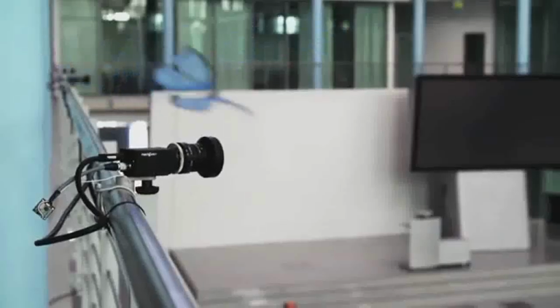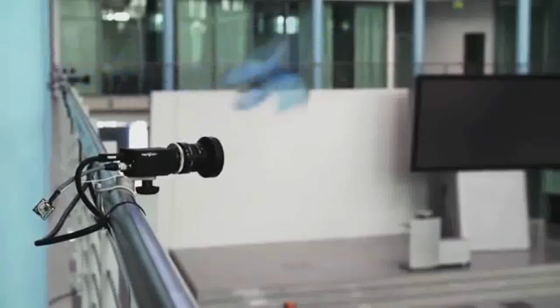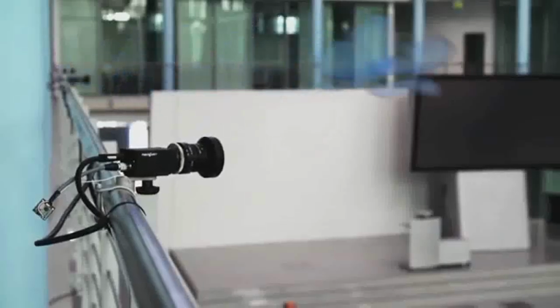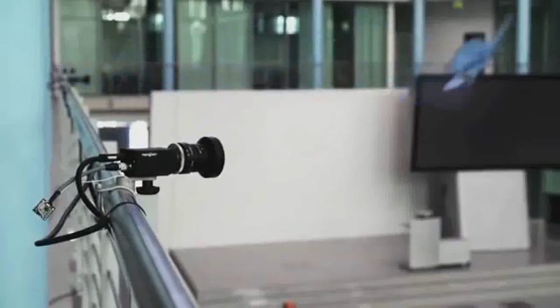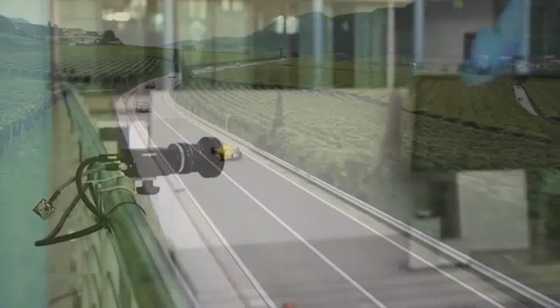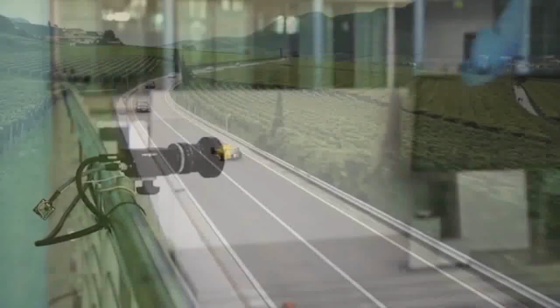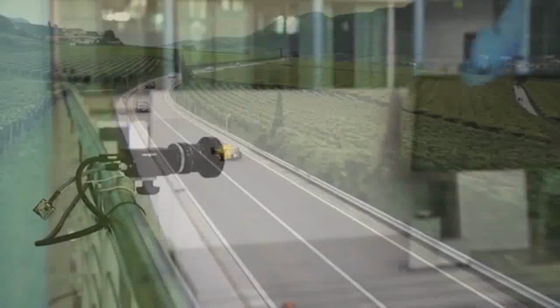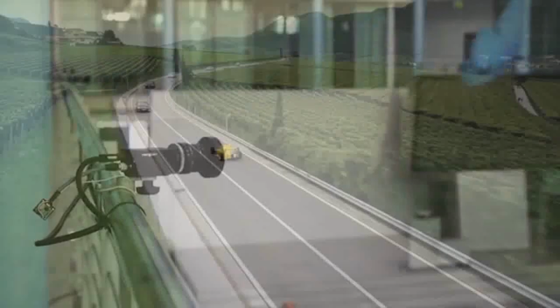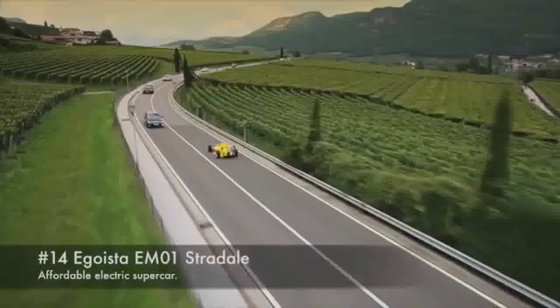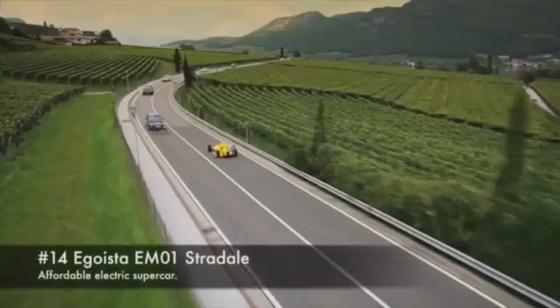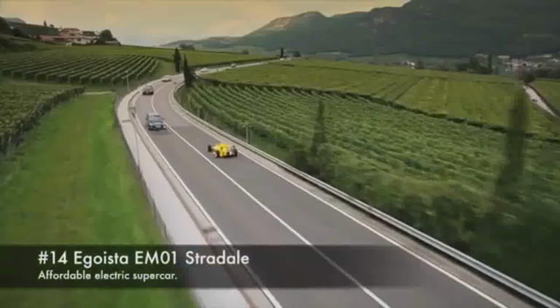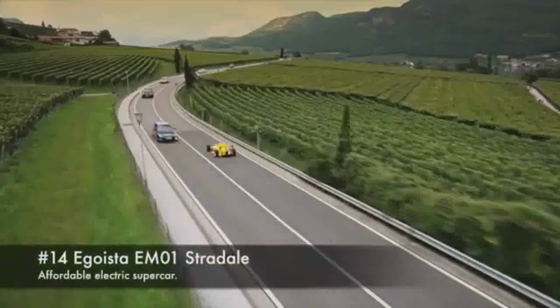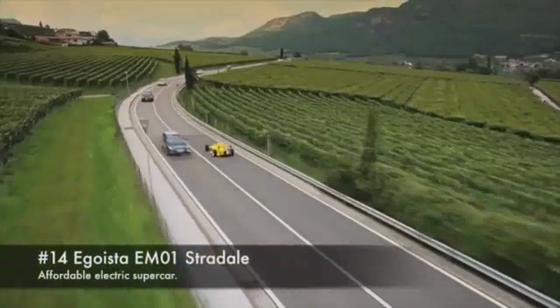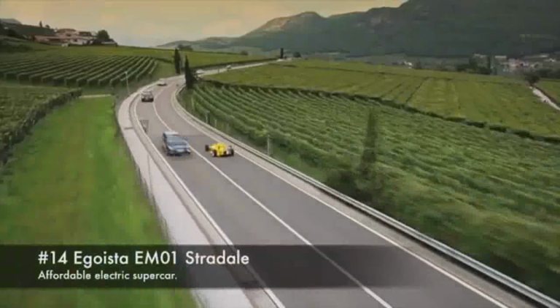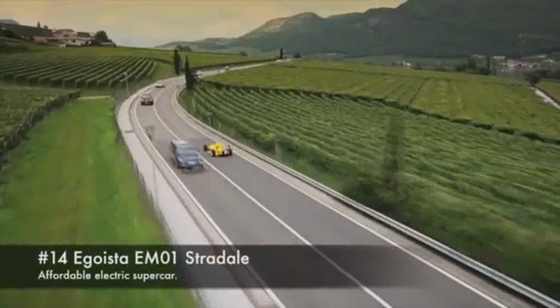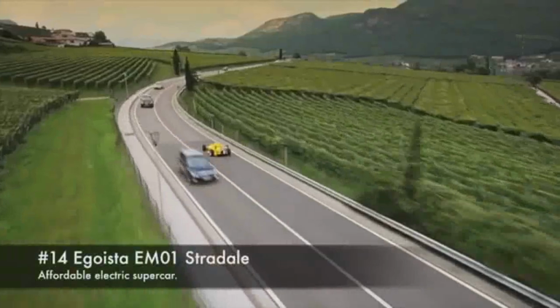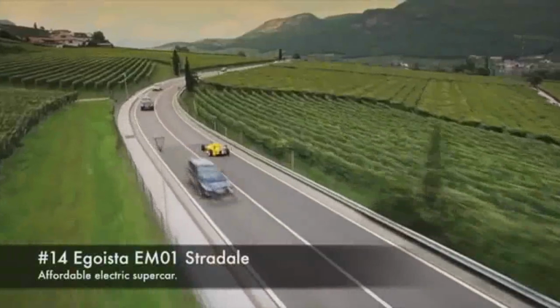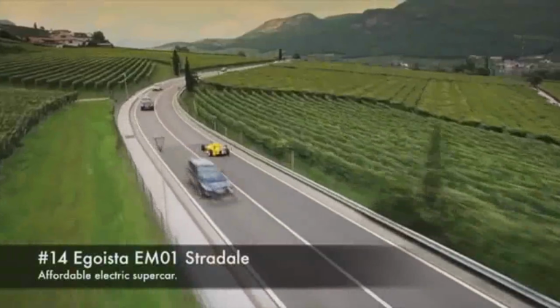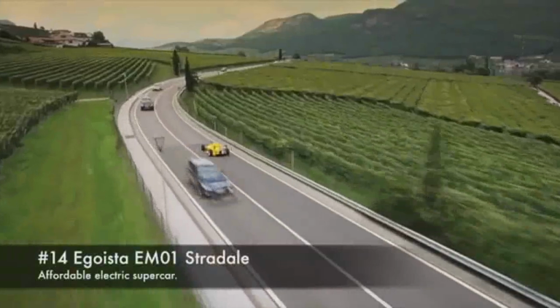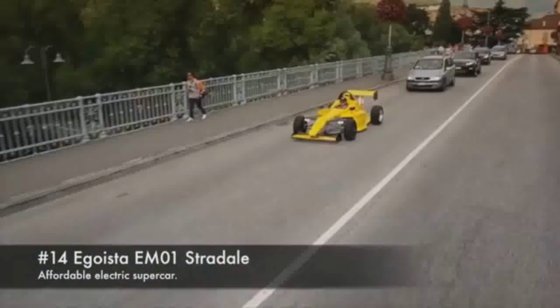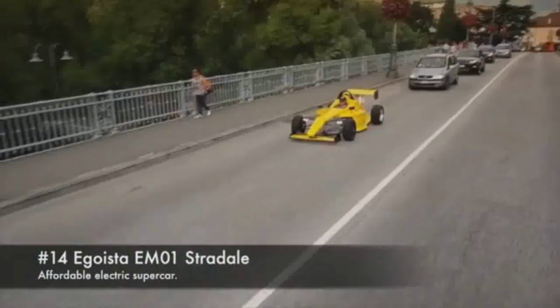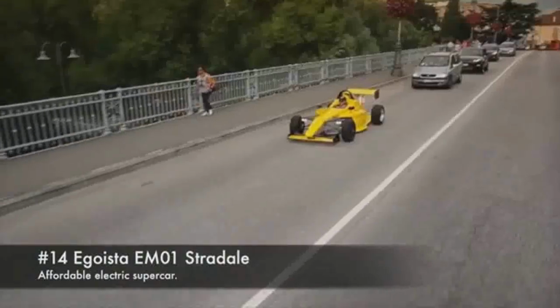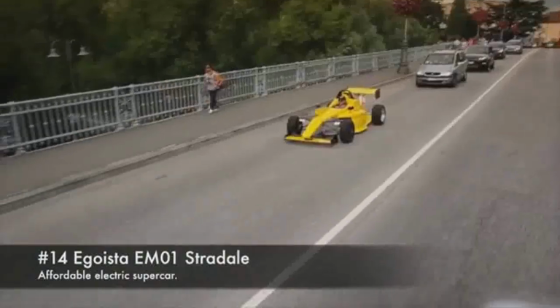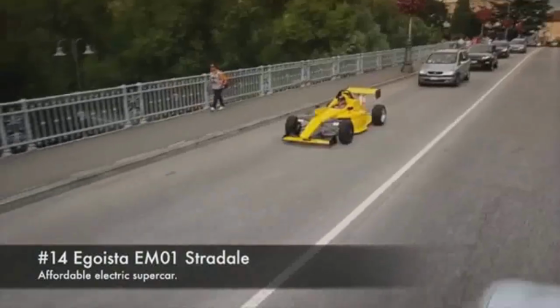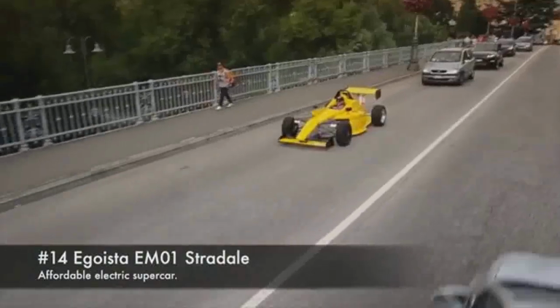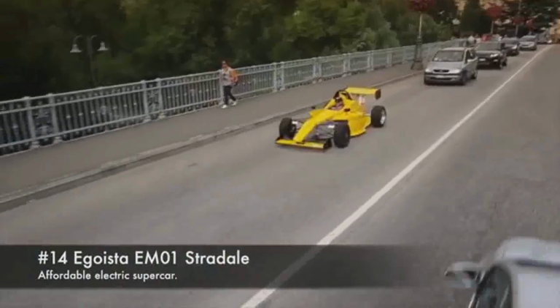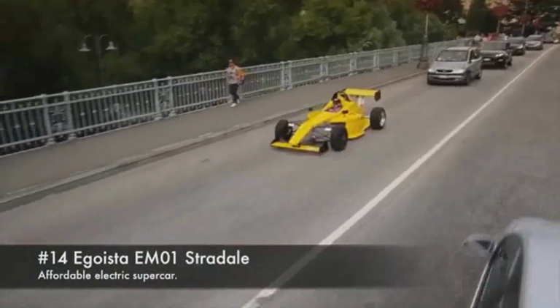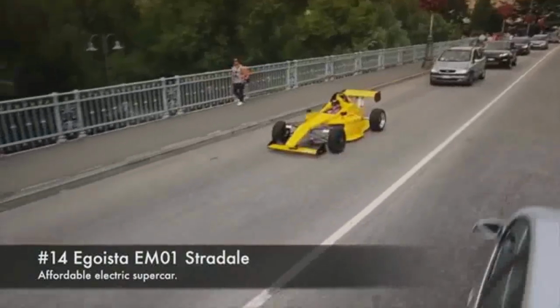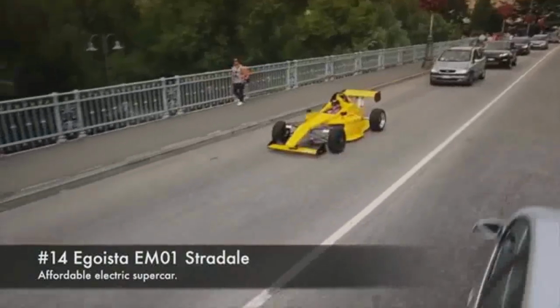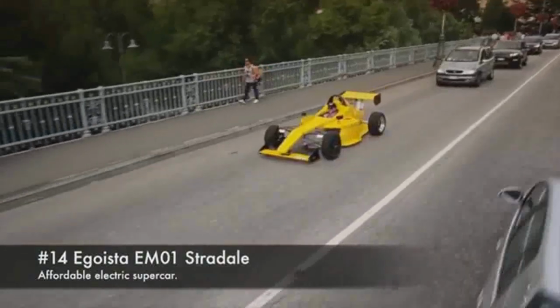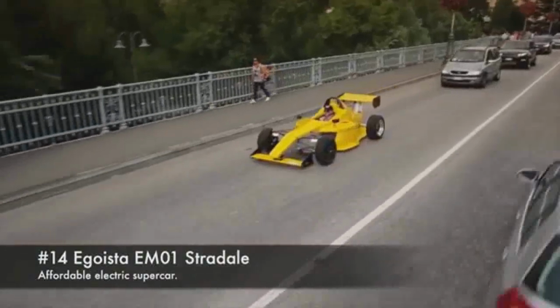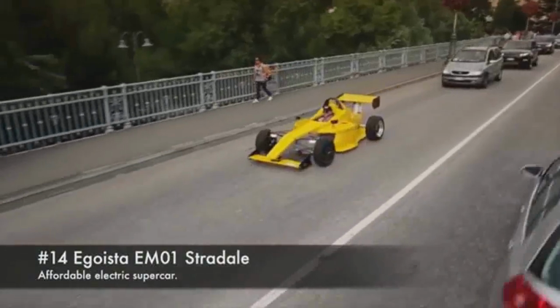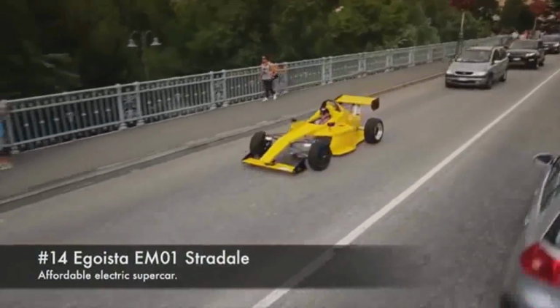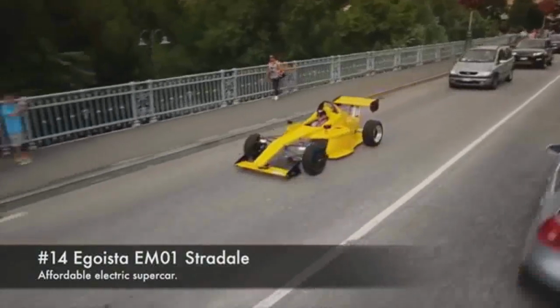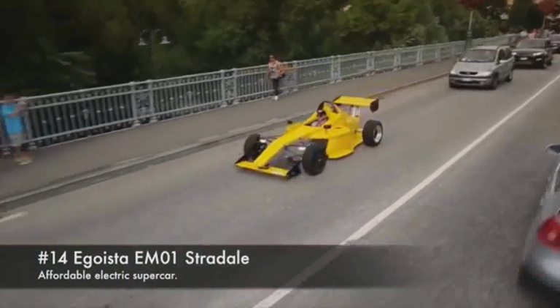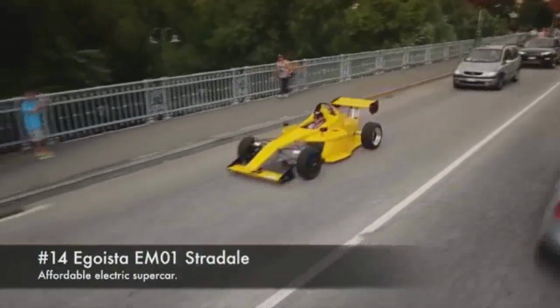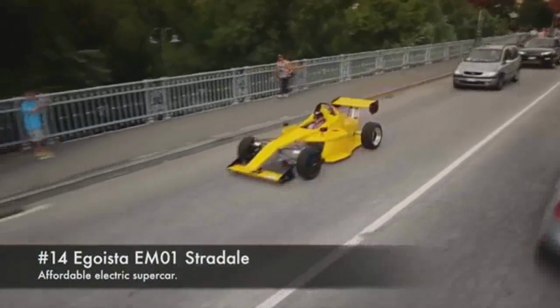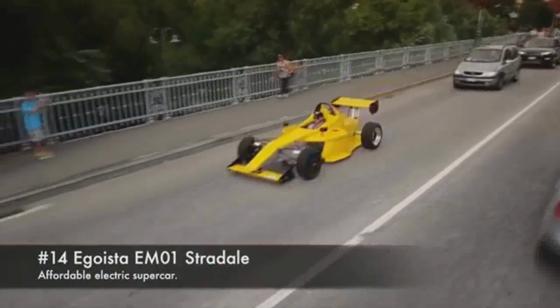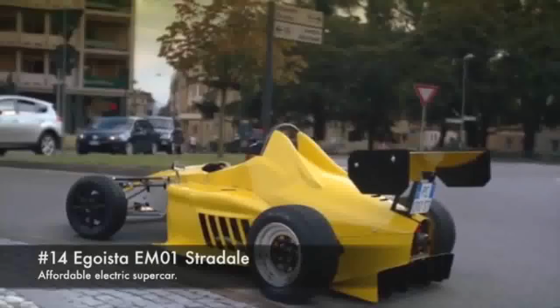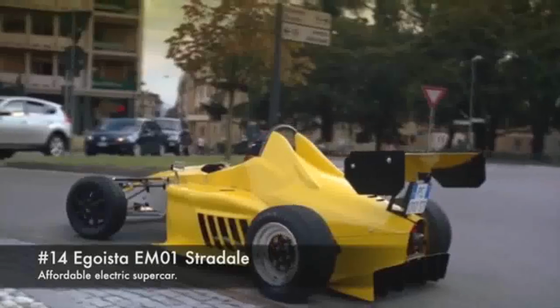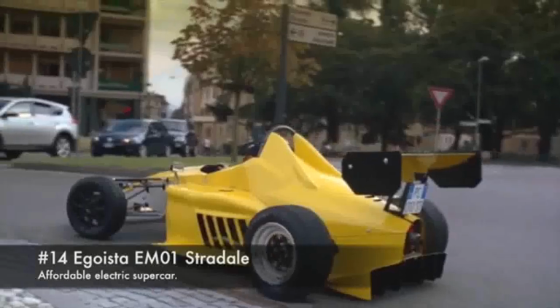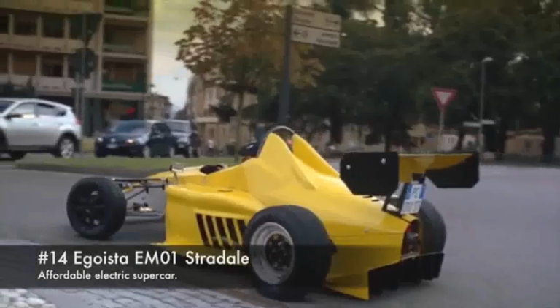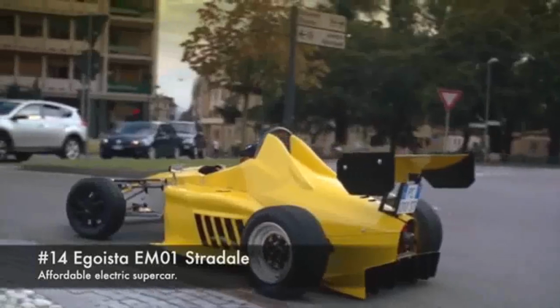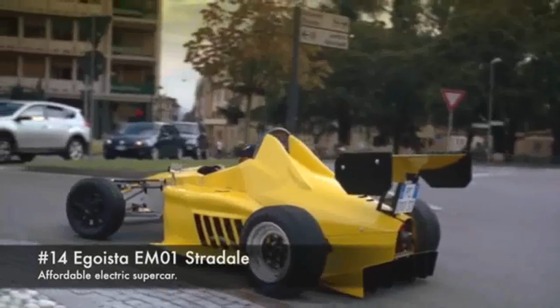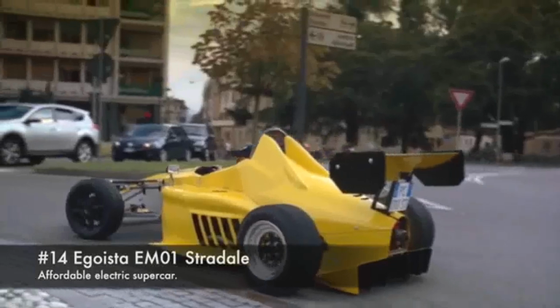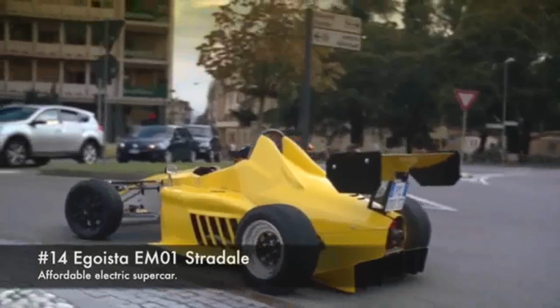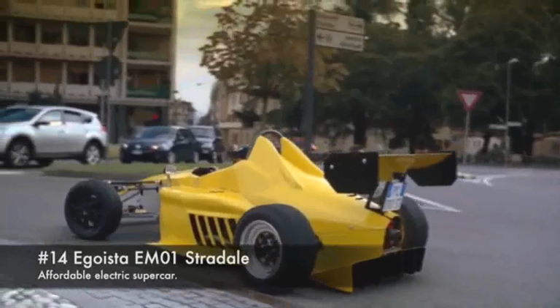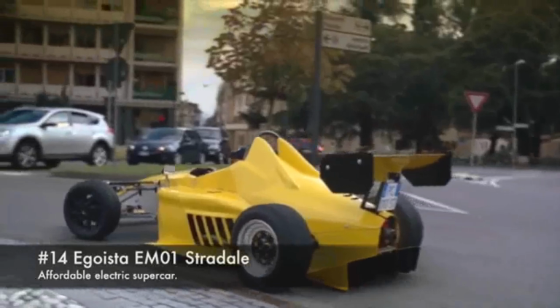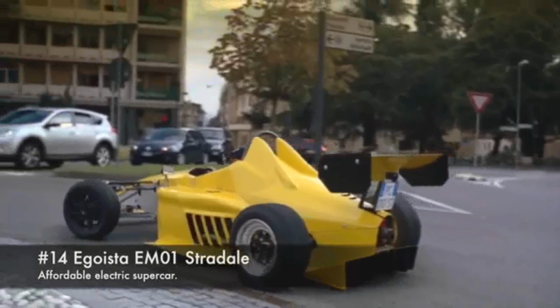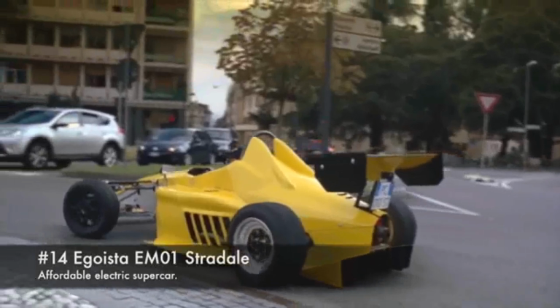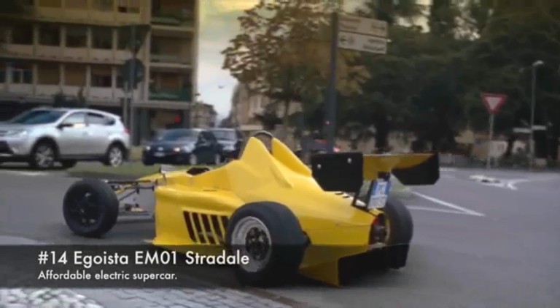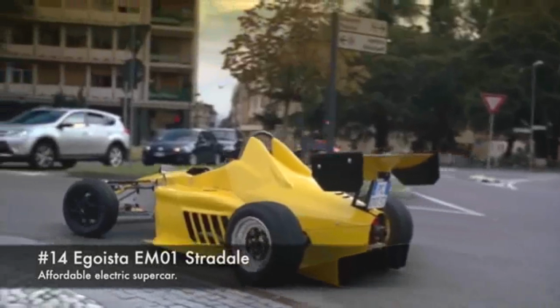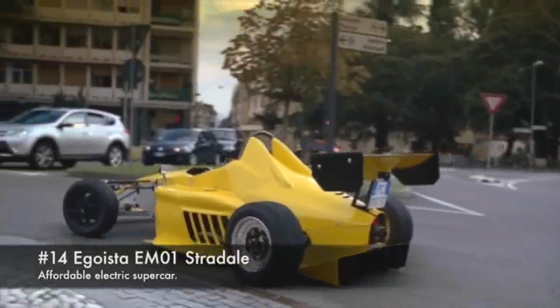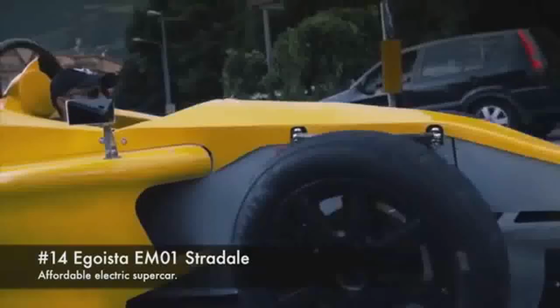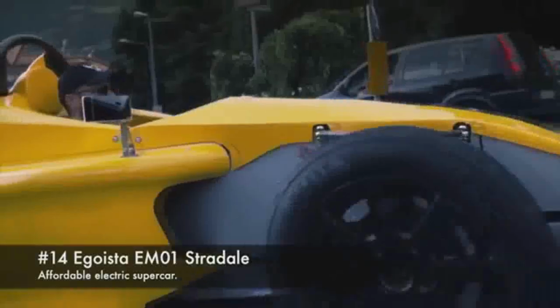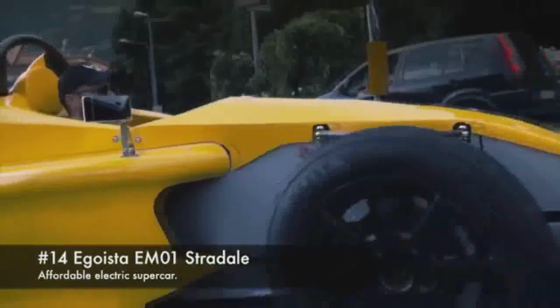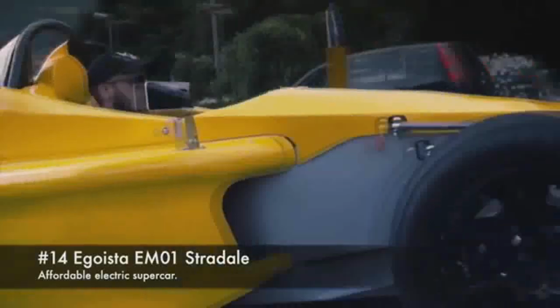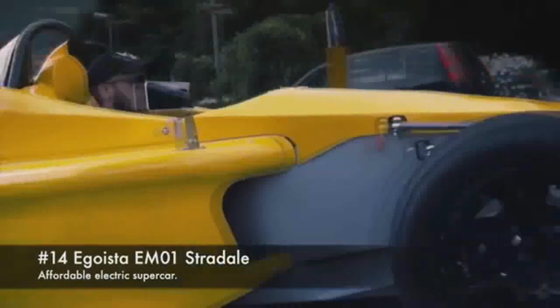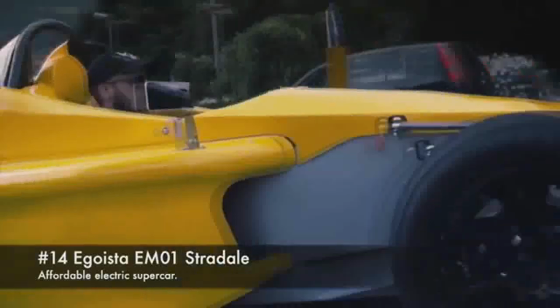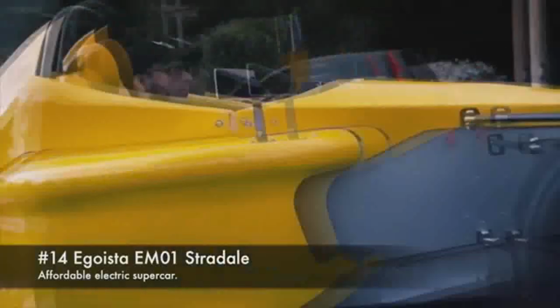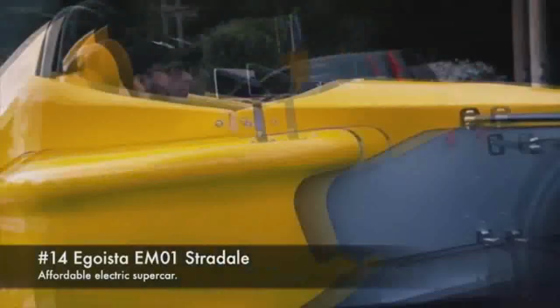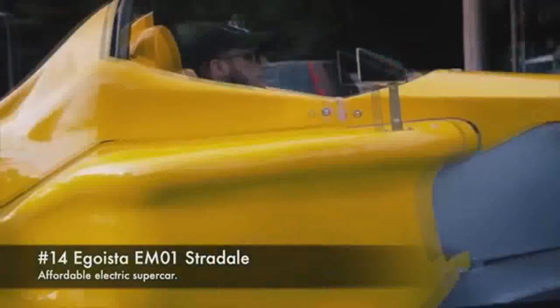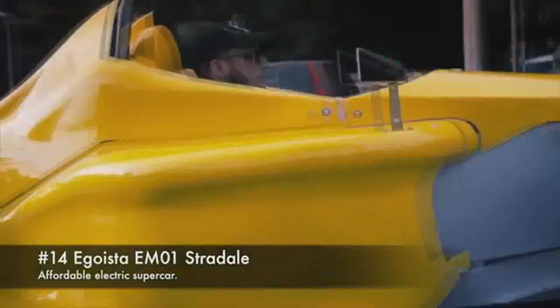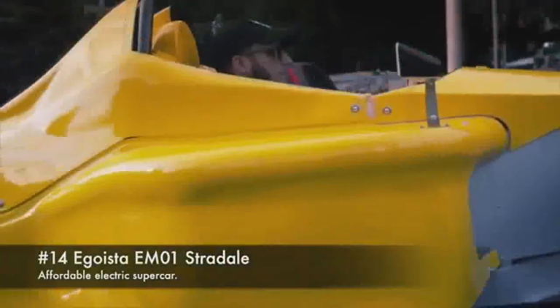14. Egoista EM01 Strade. Affordable electric supercar.